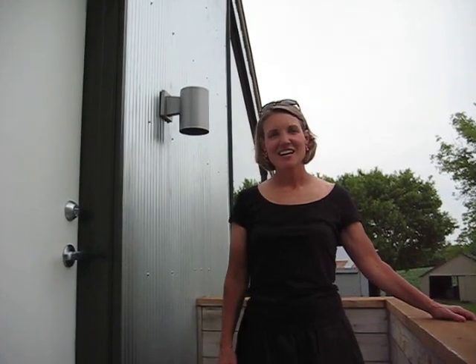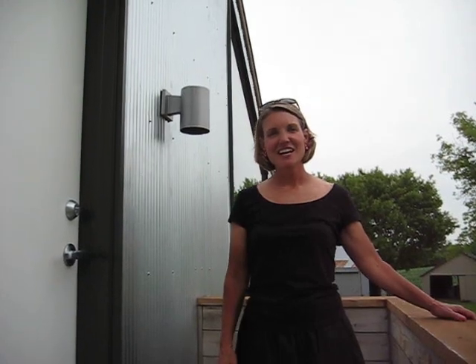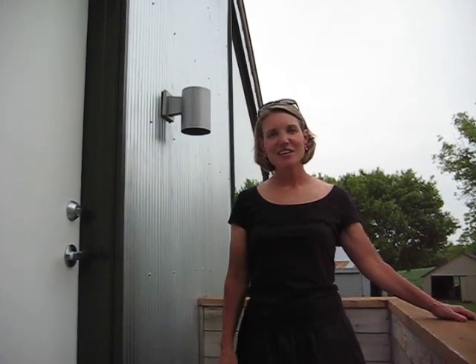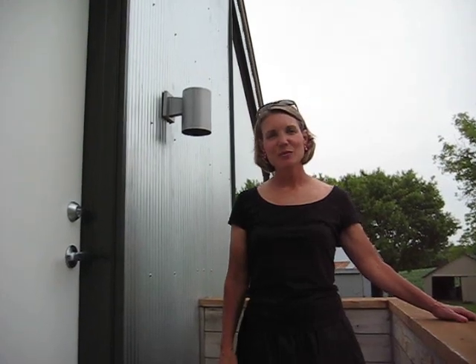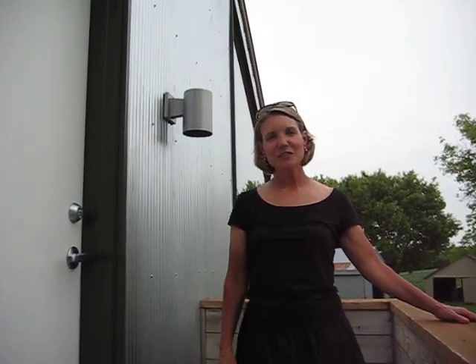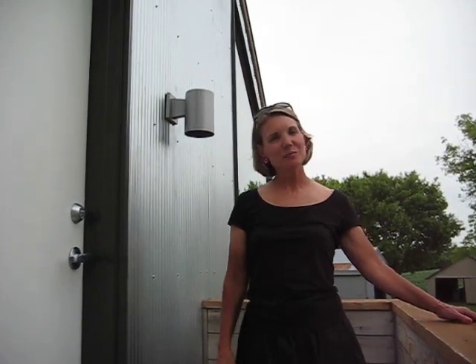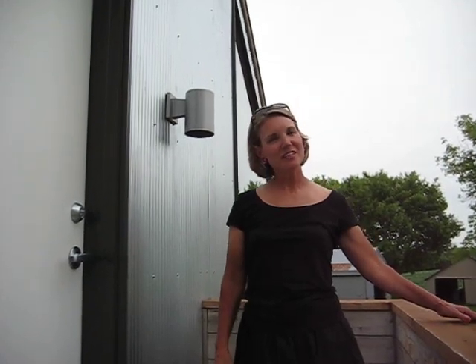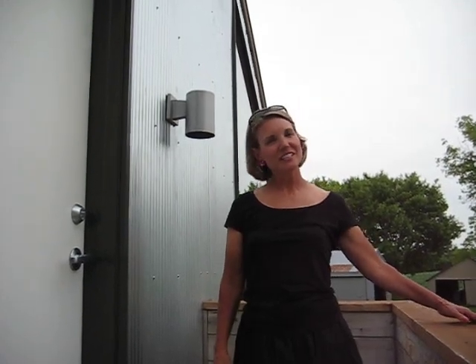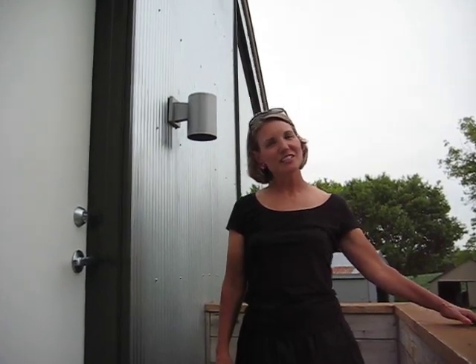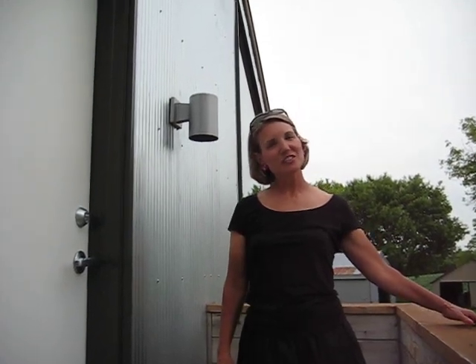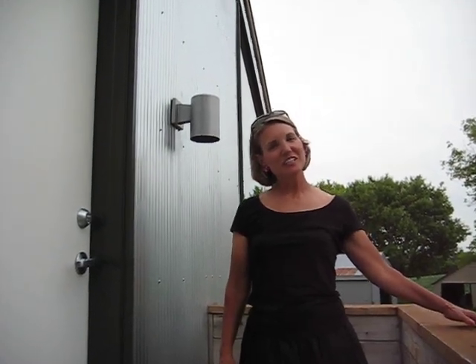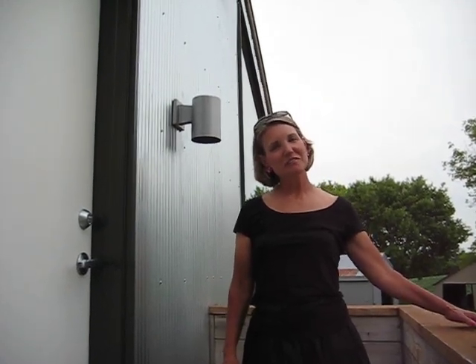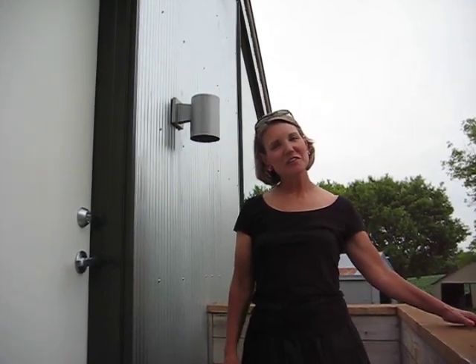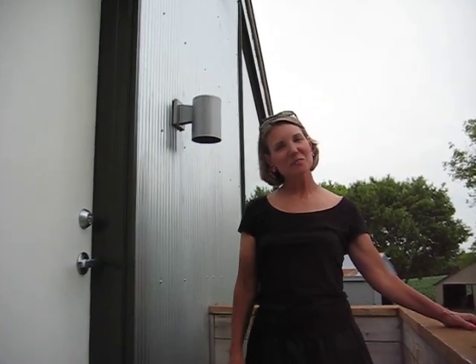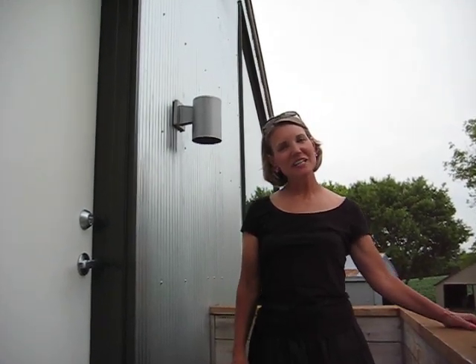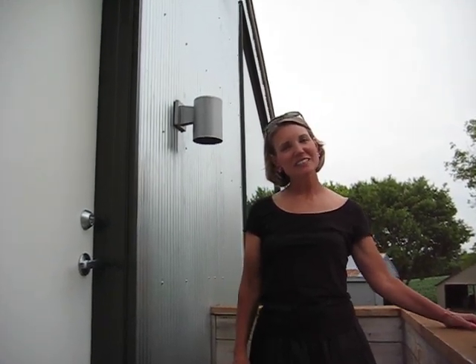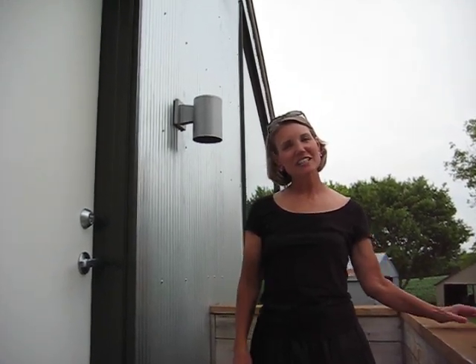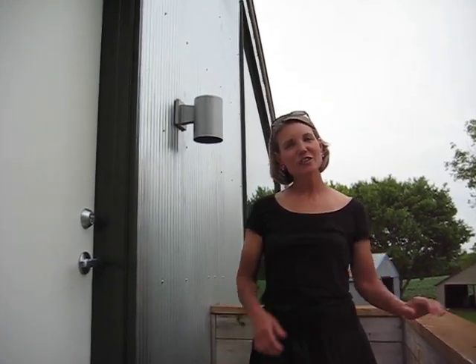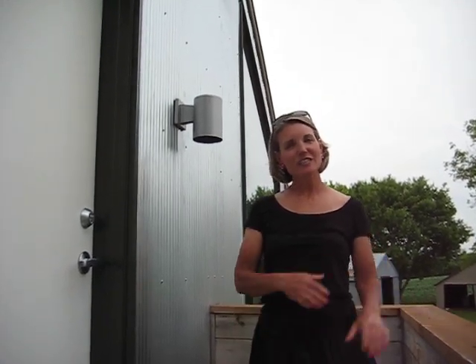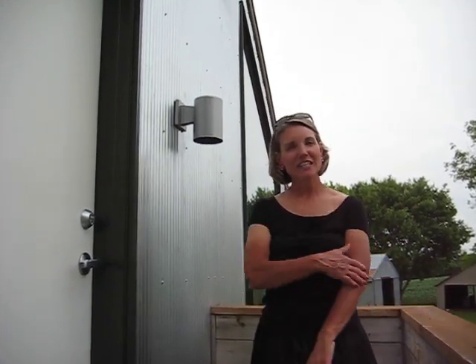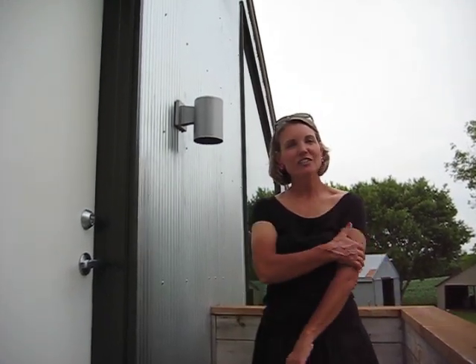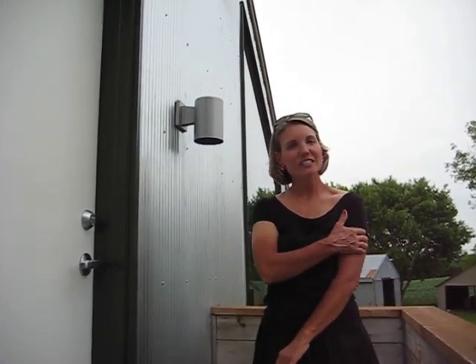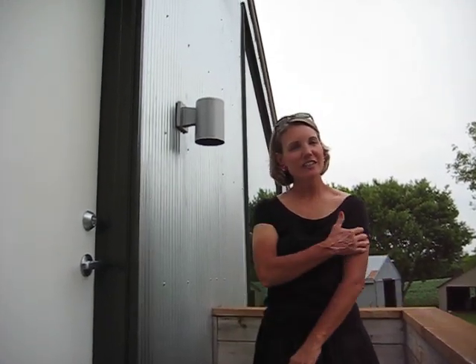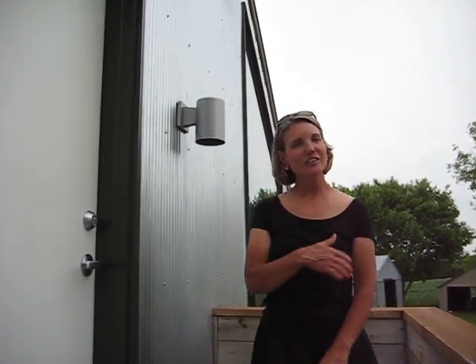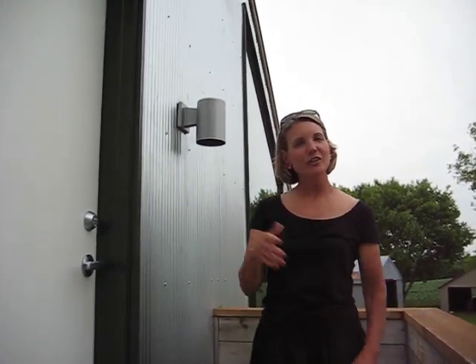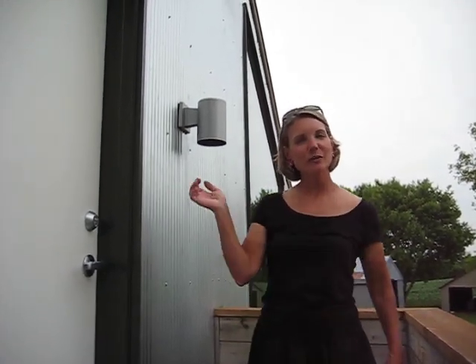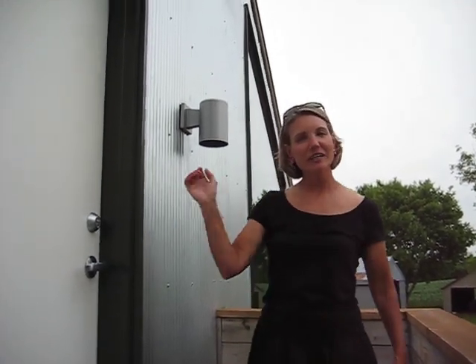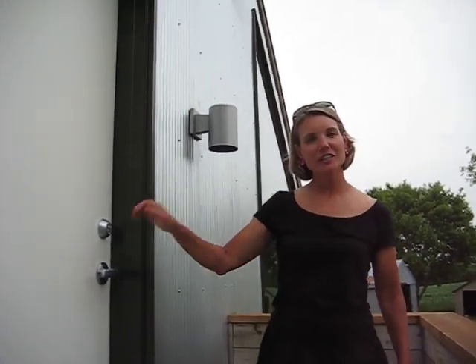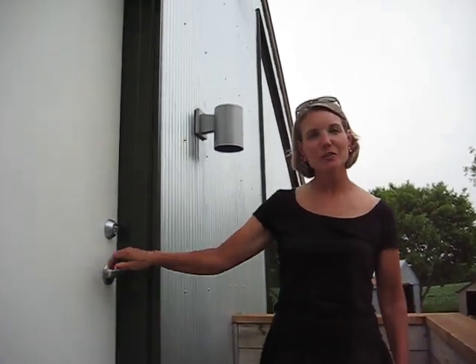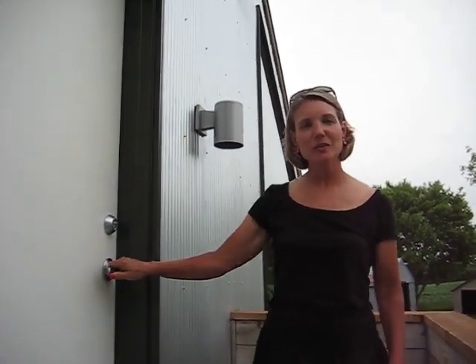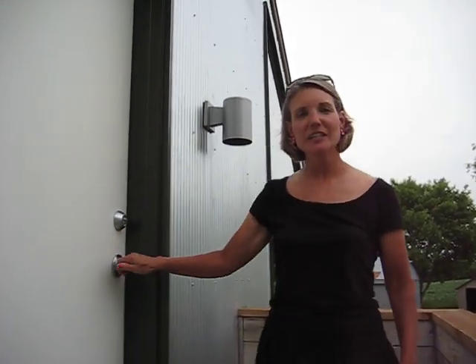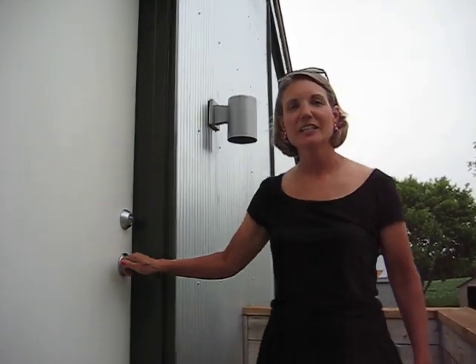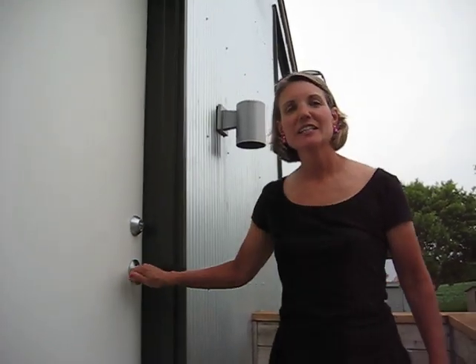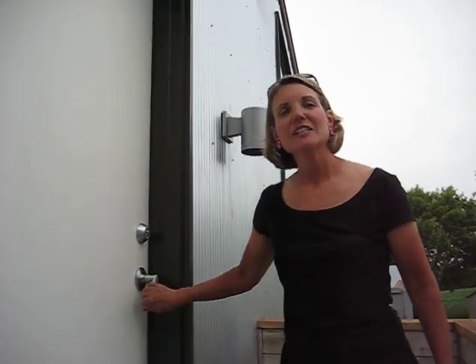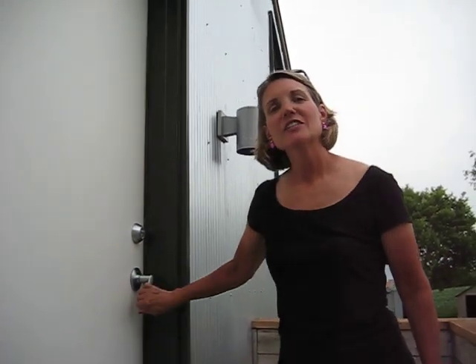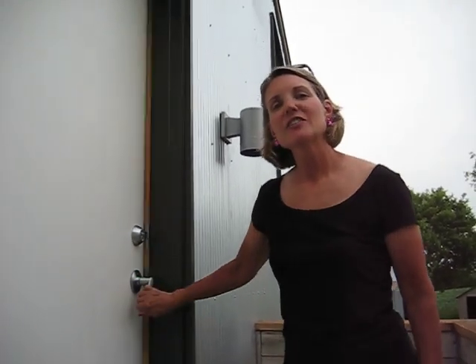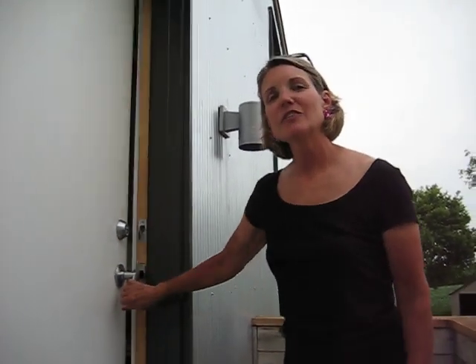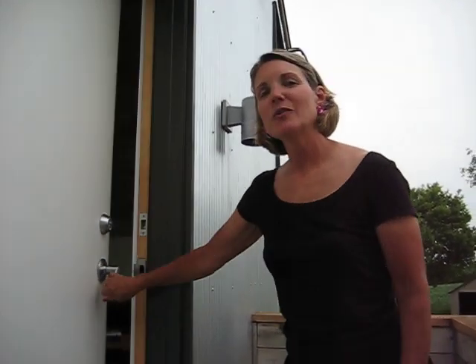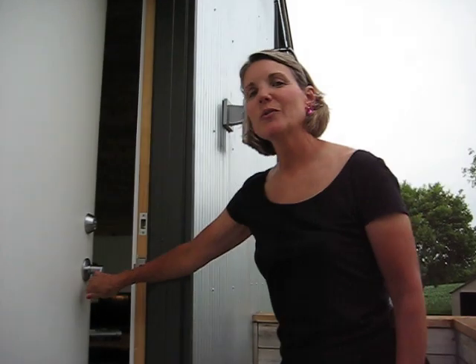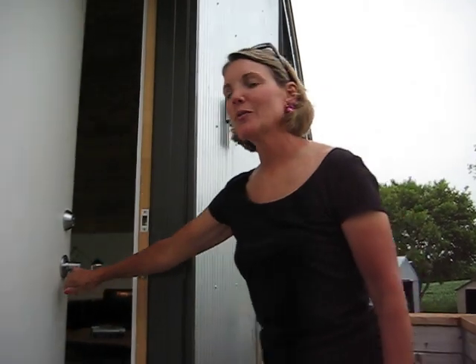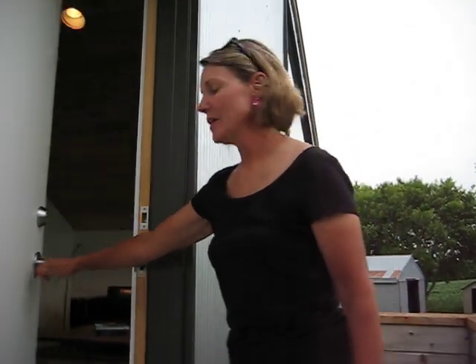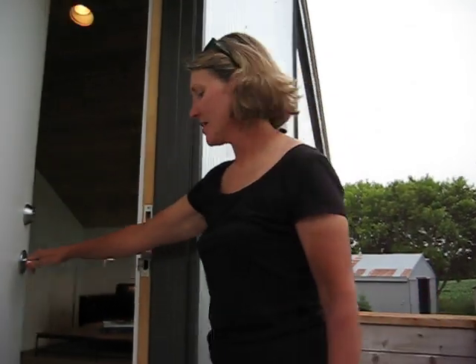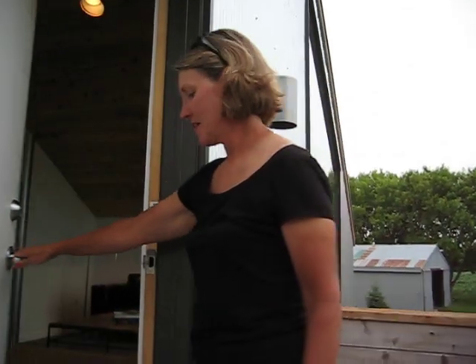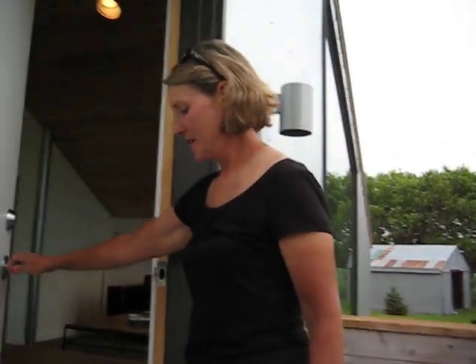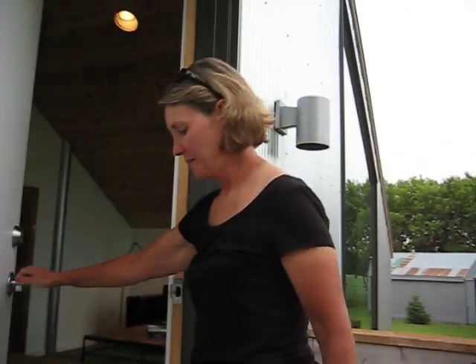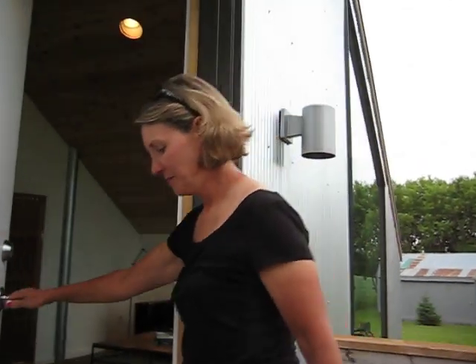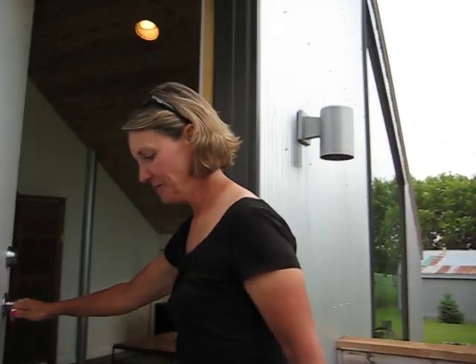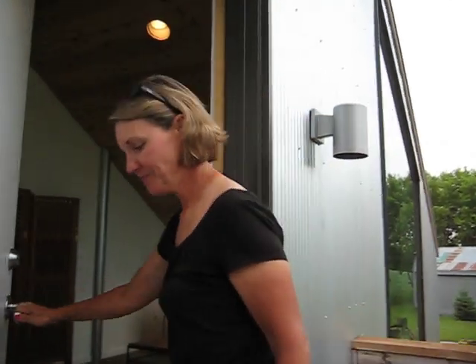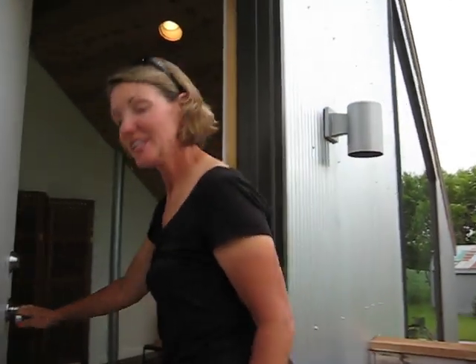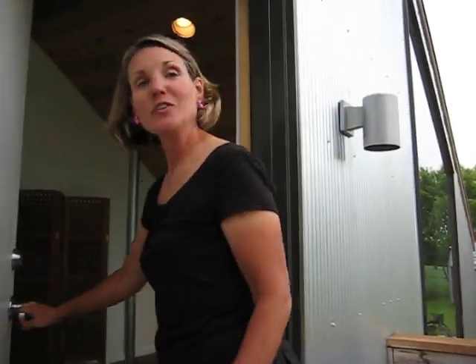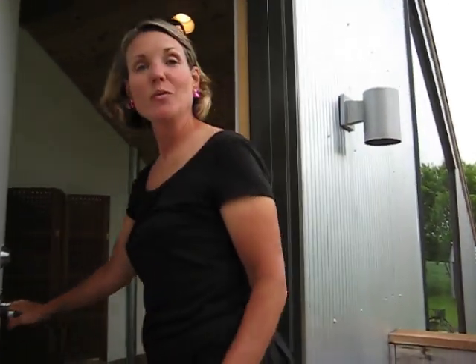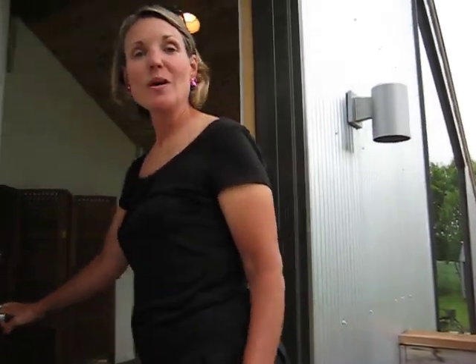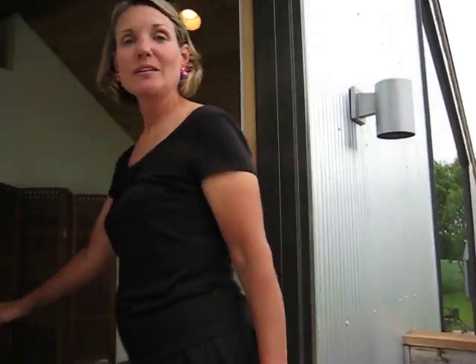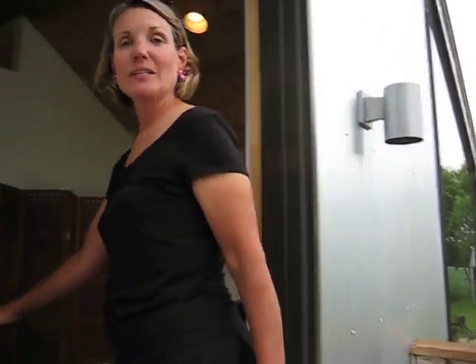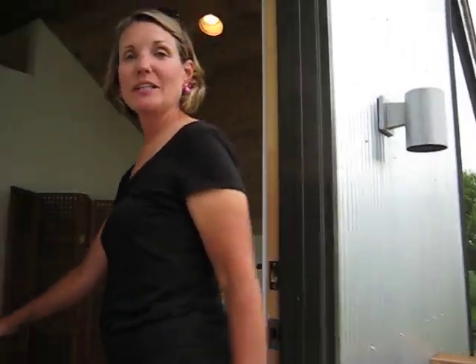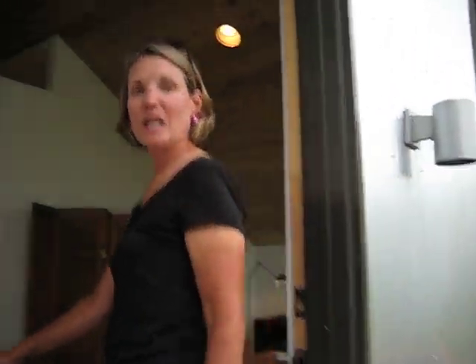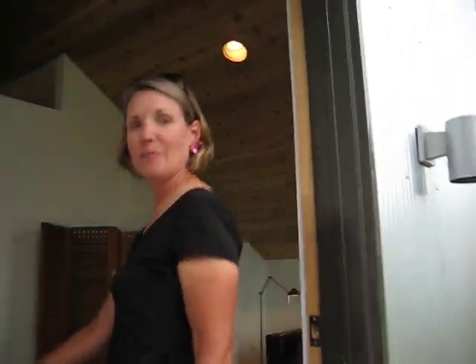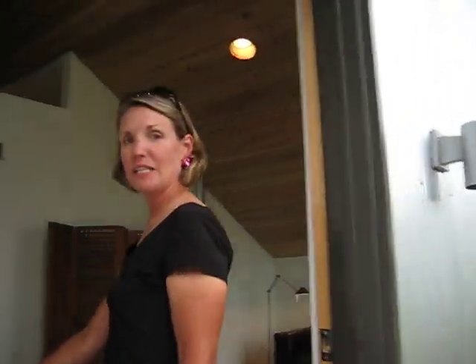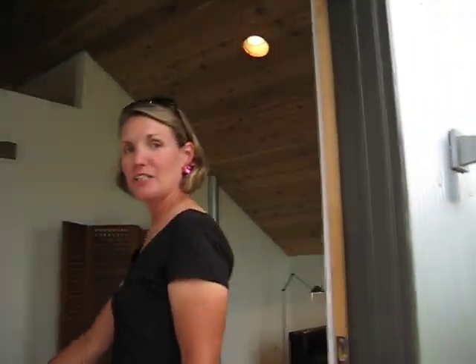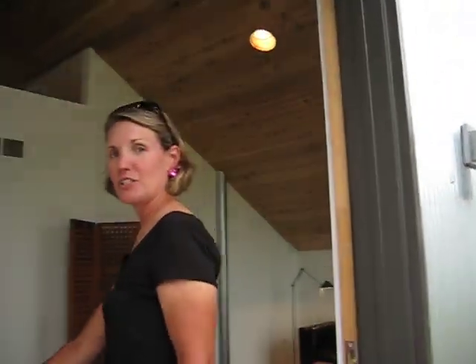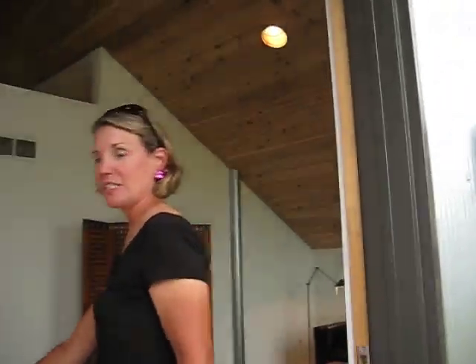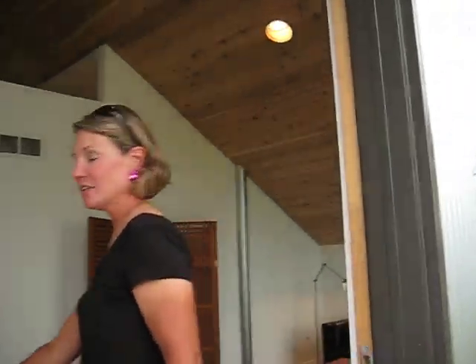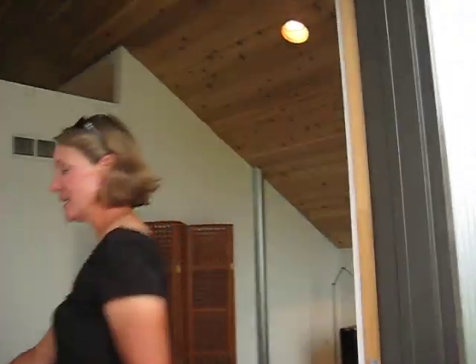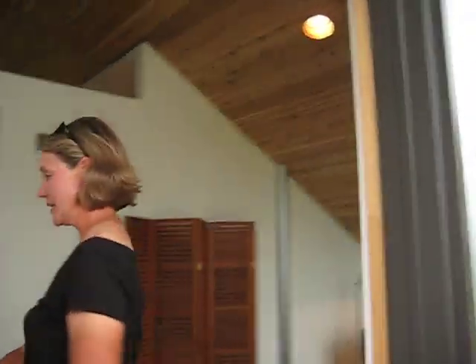Hi, welcome to the Dutch Lake Farm Guest House. I'll just give you a quick tour so you know what the accommodations are like.